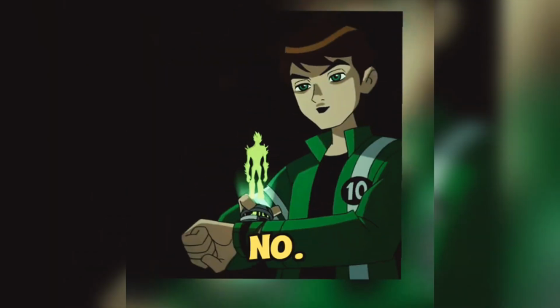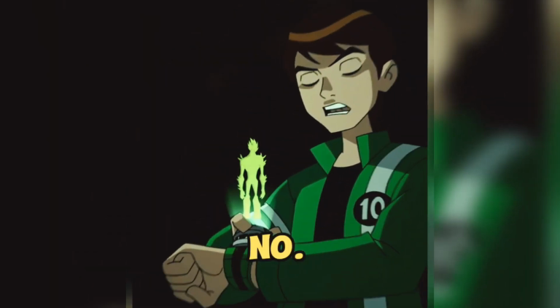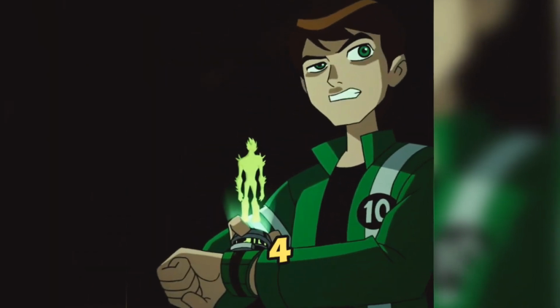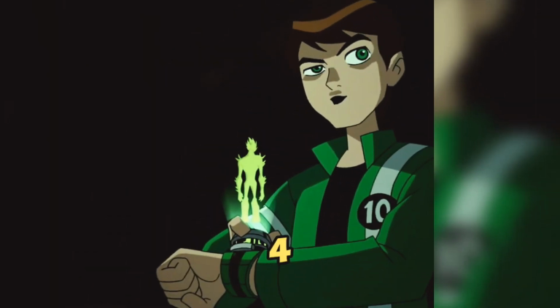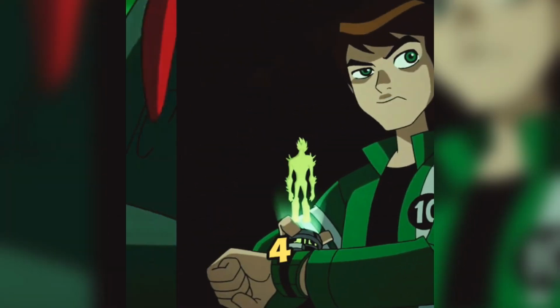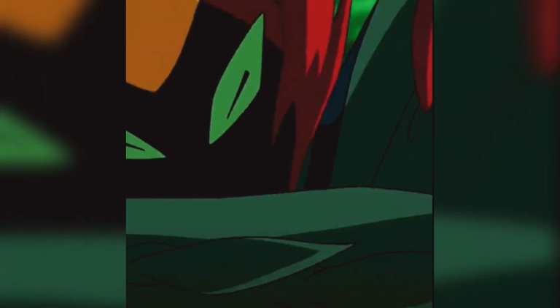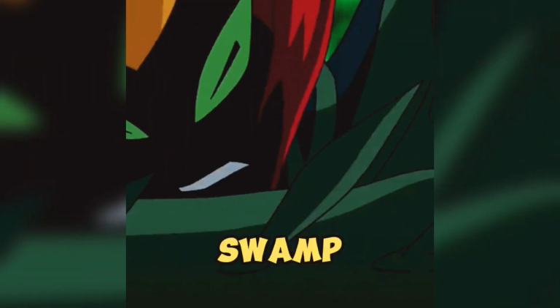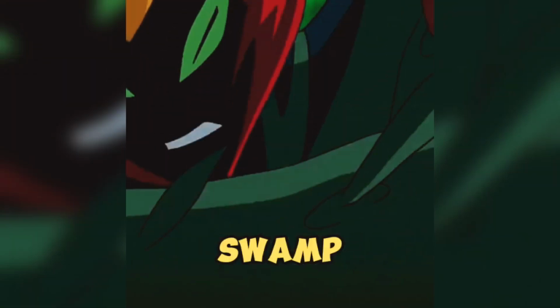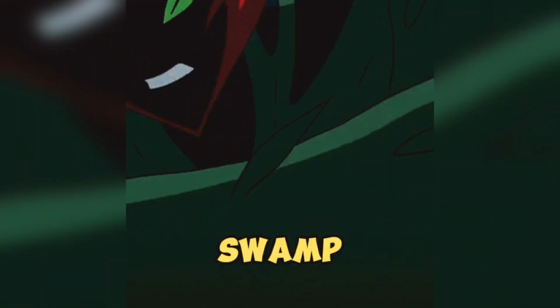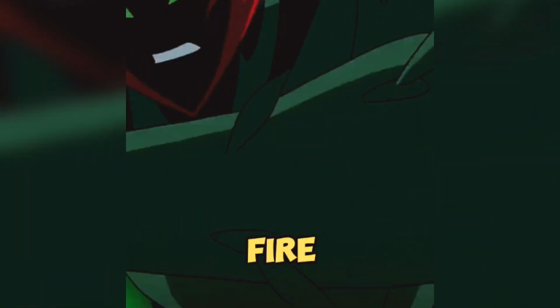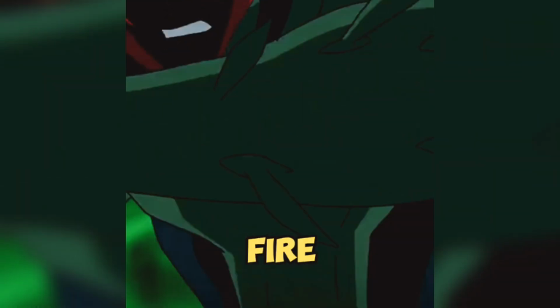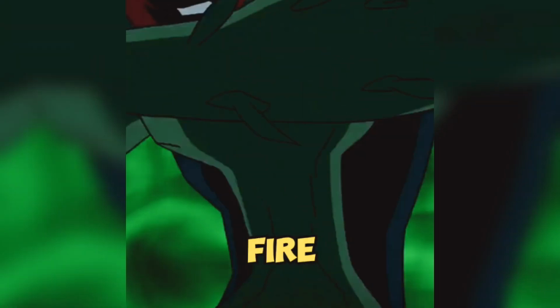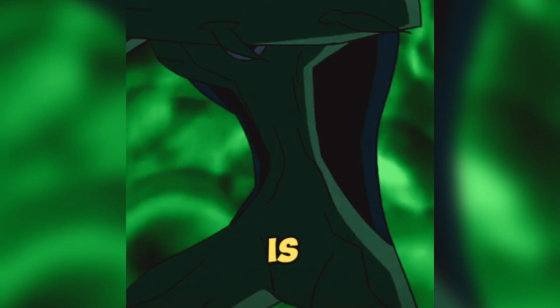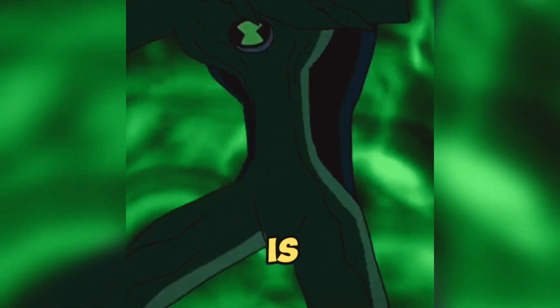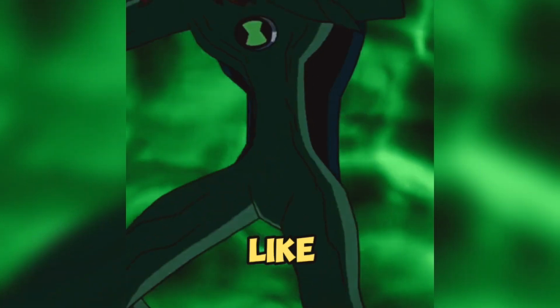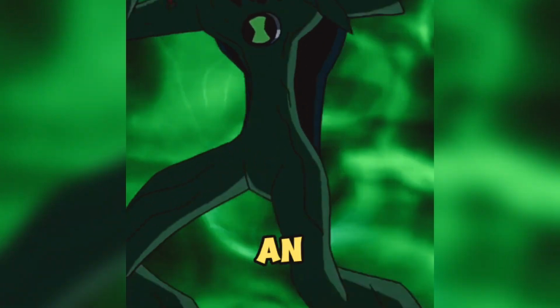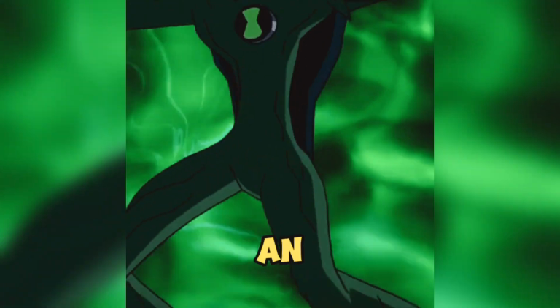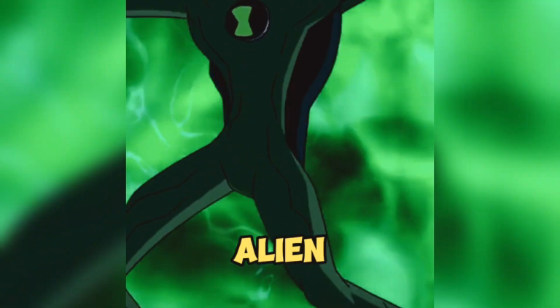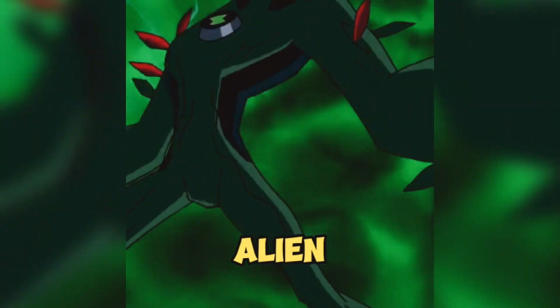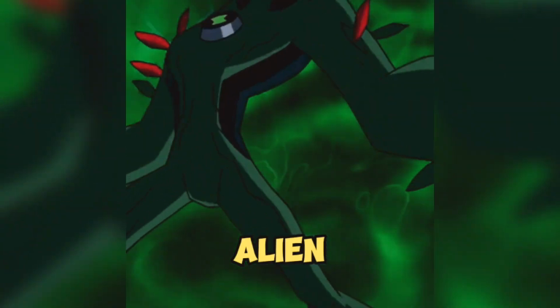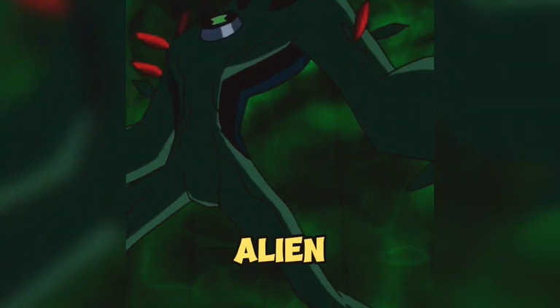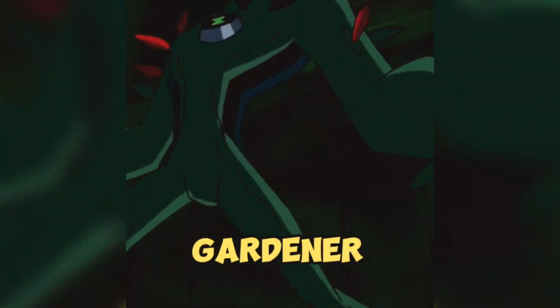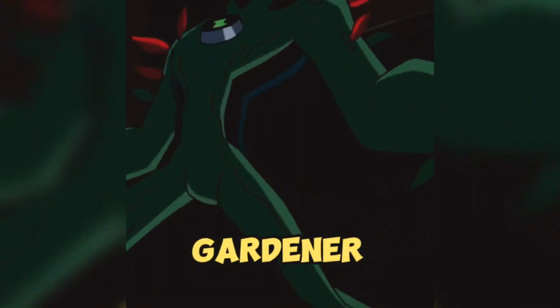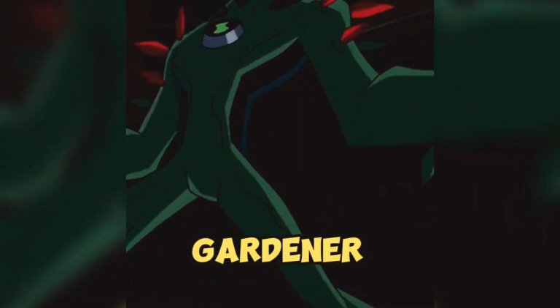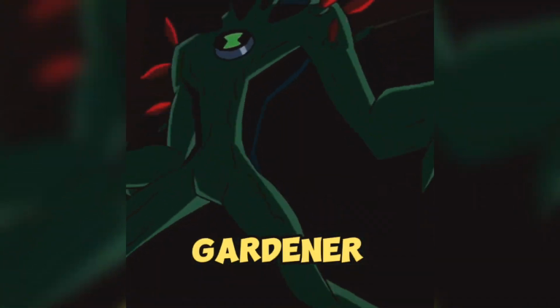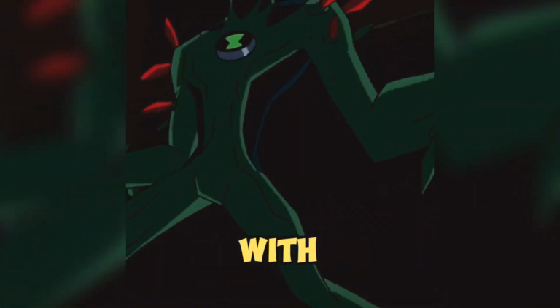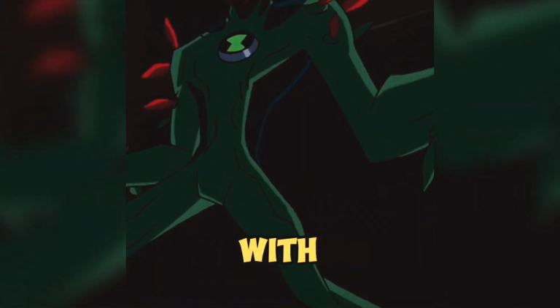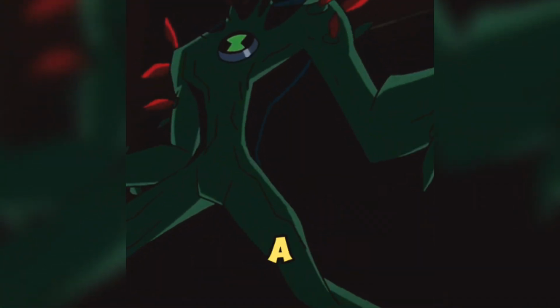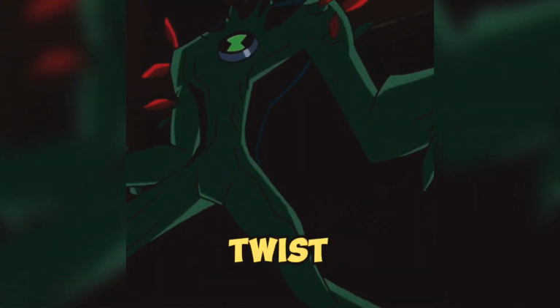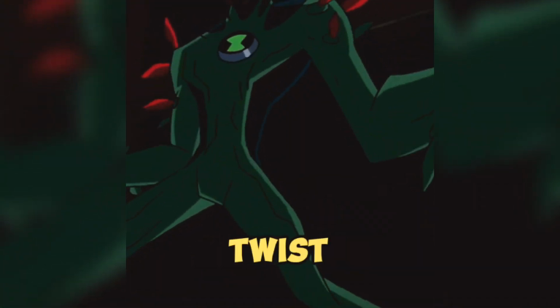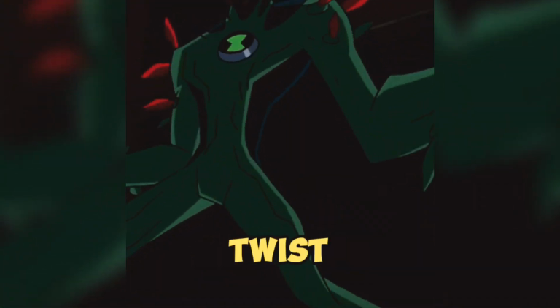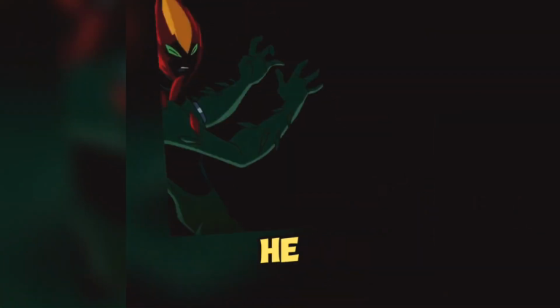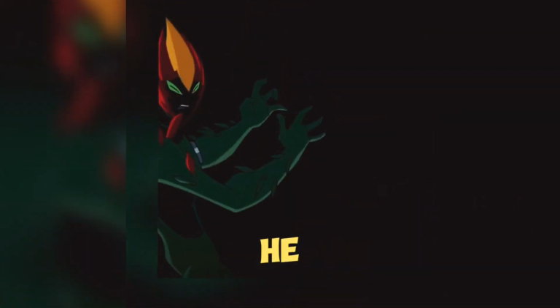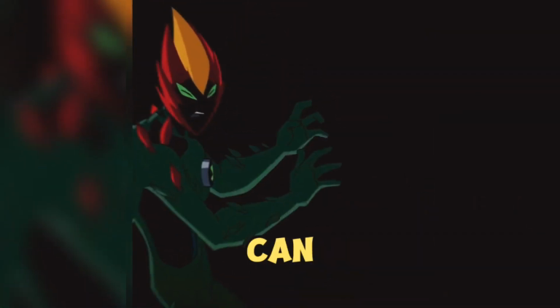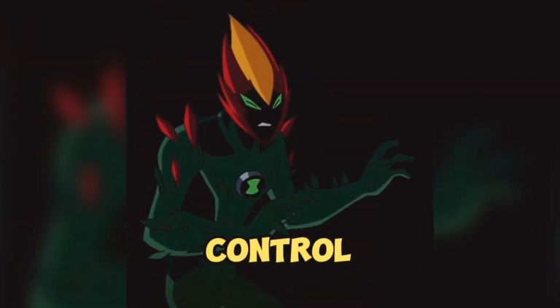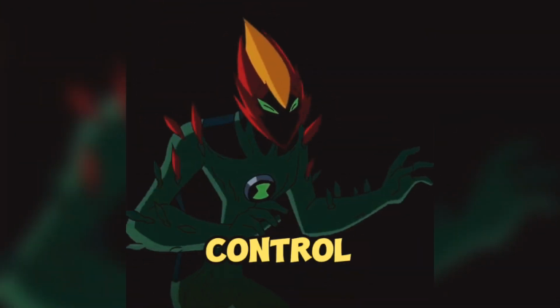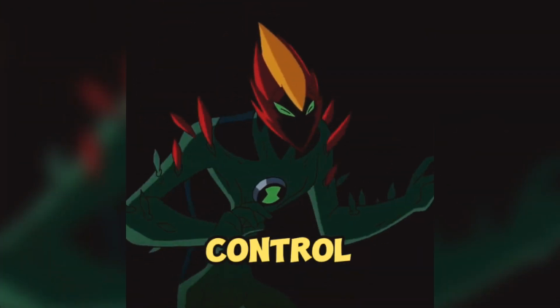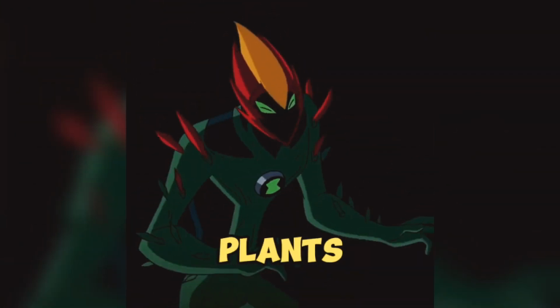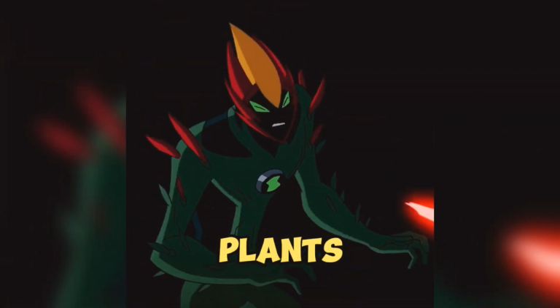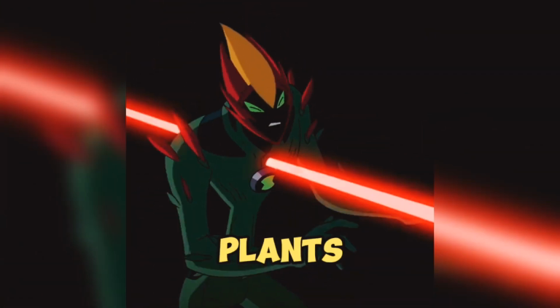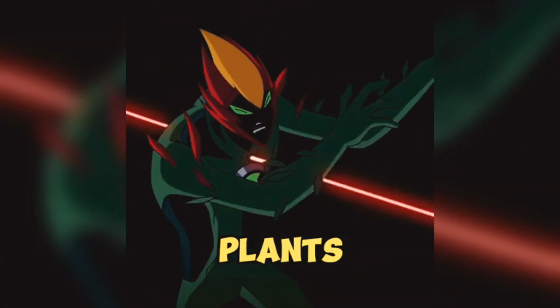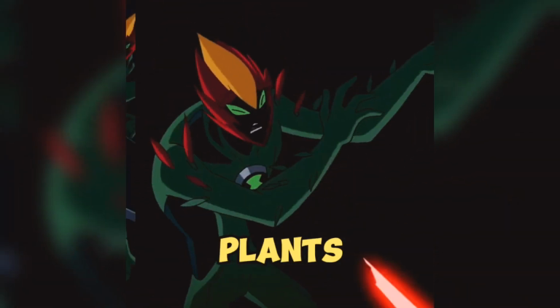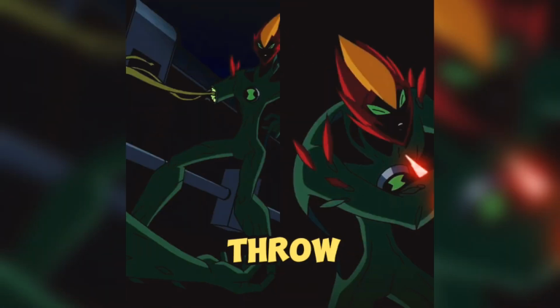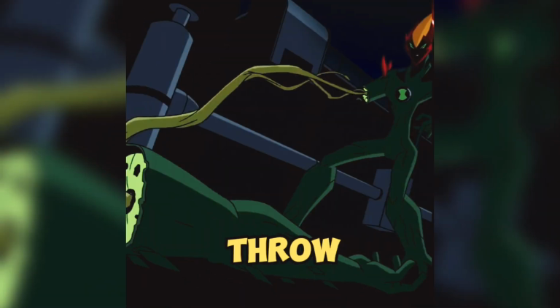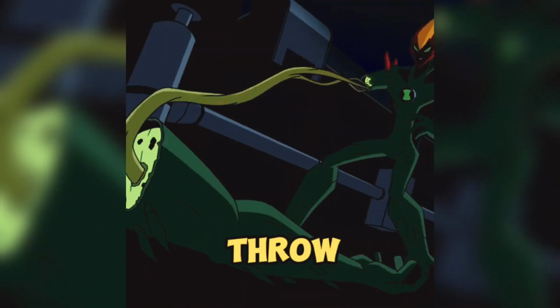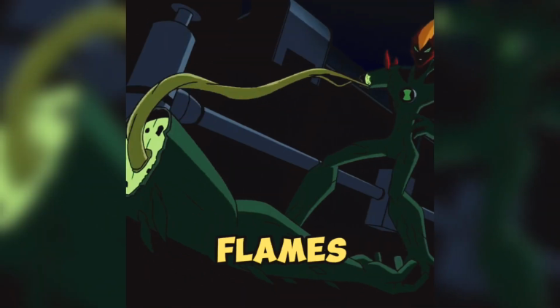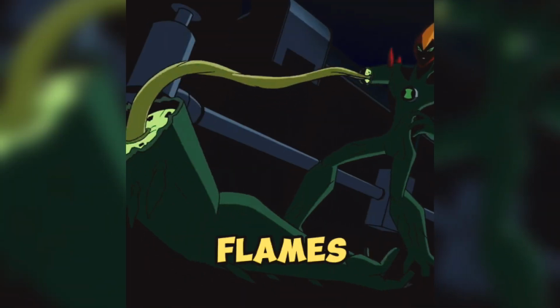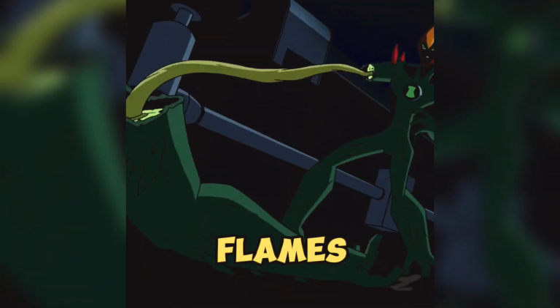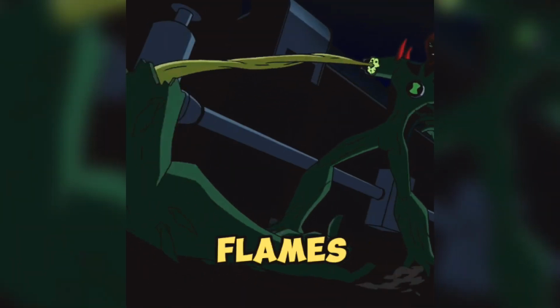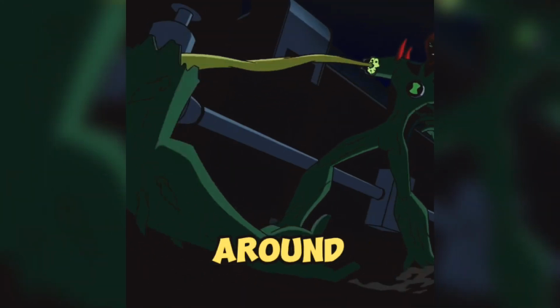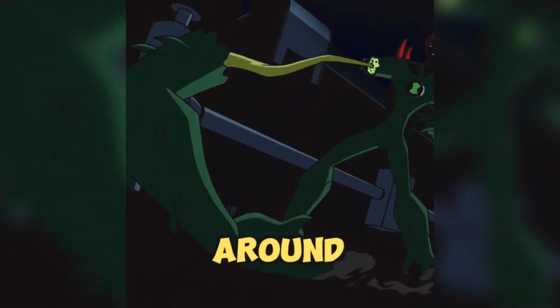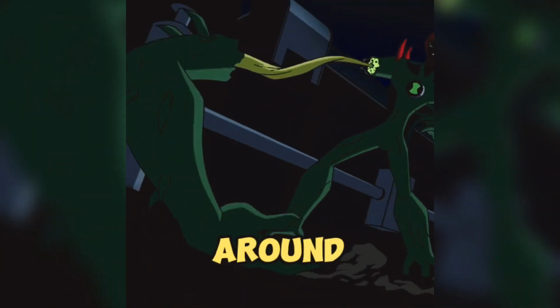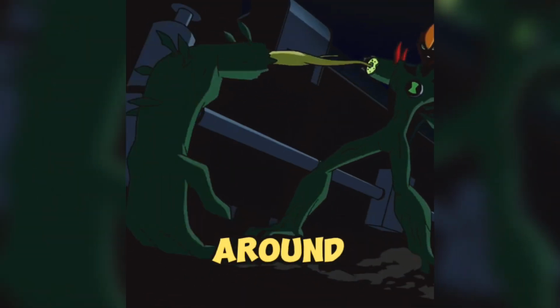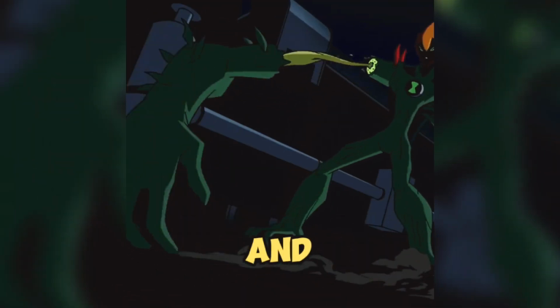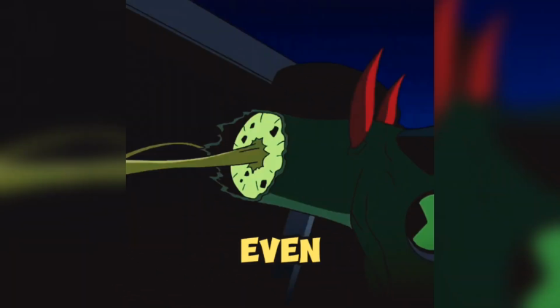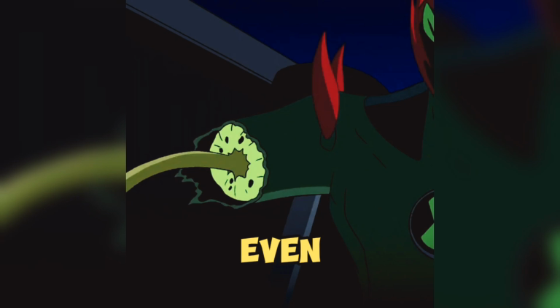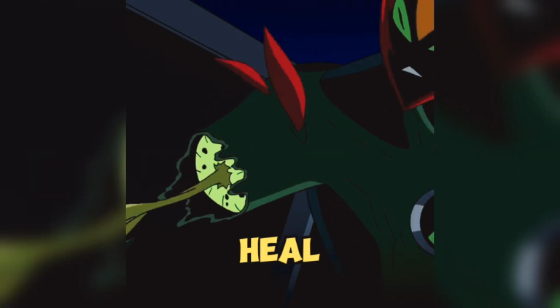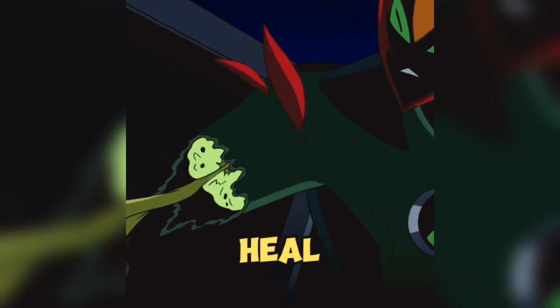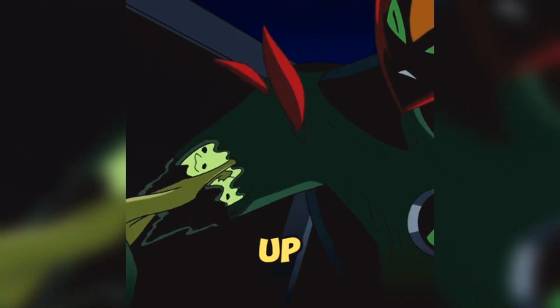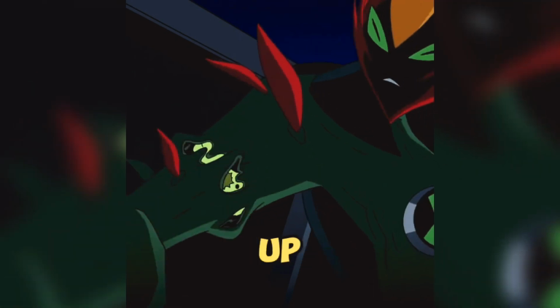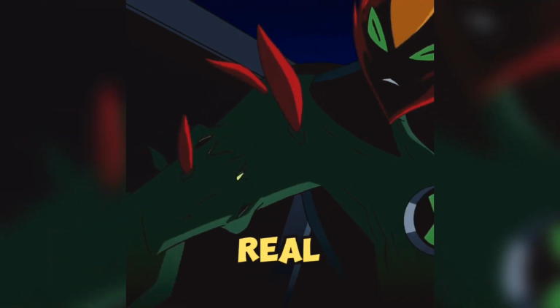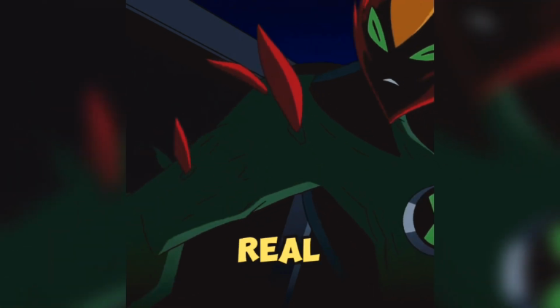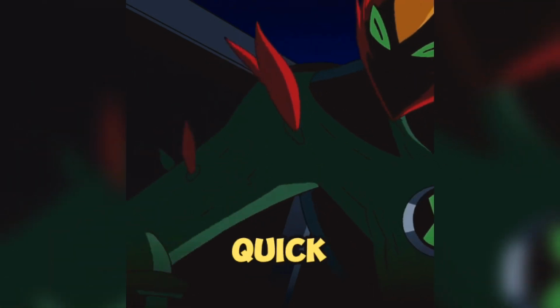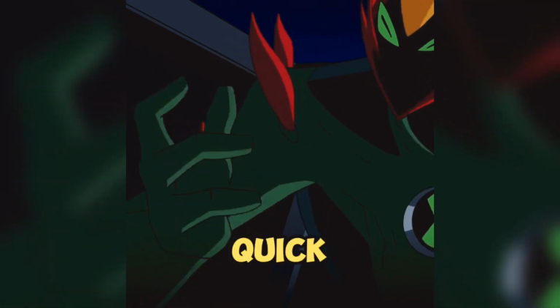Number 4: Swampfire is like an alien gardener with a twist. He can control plants, throw flames around, and even heal up real quick.